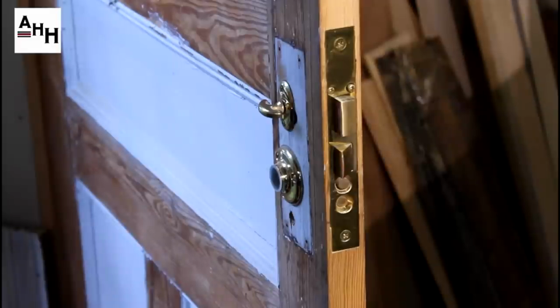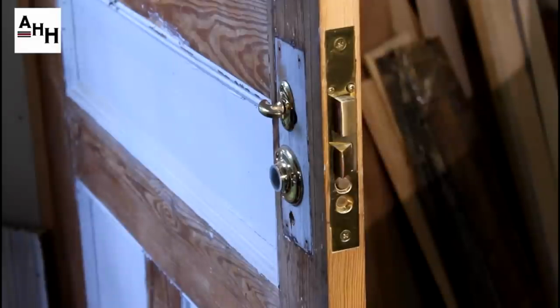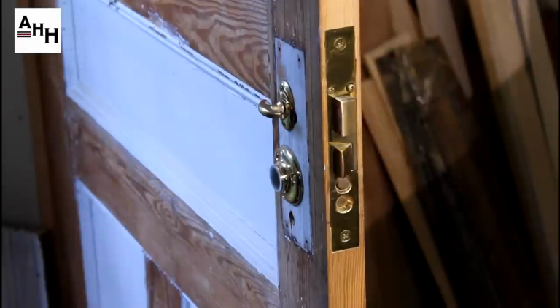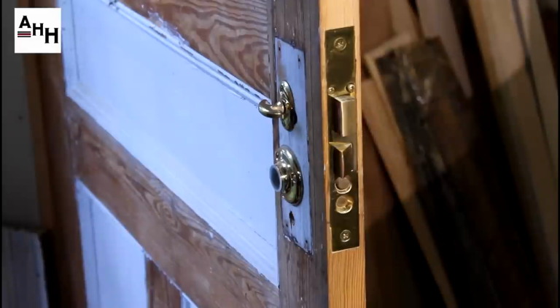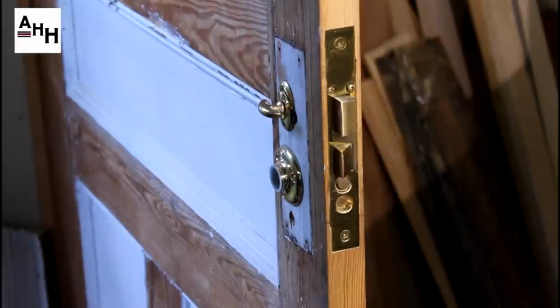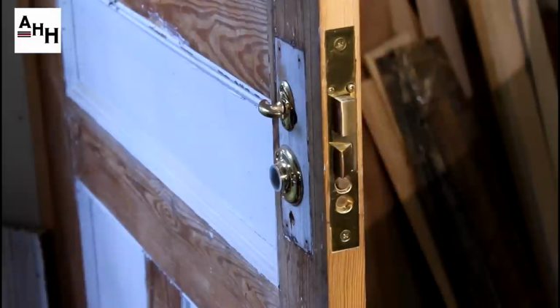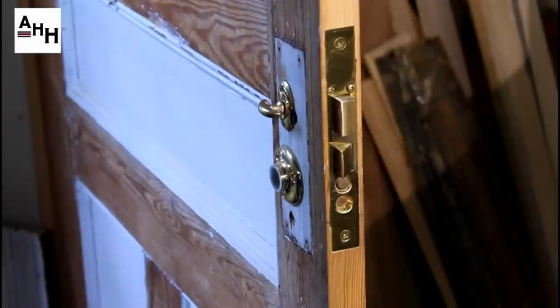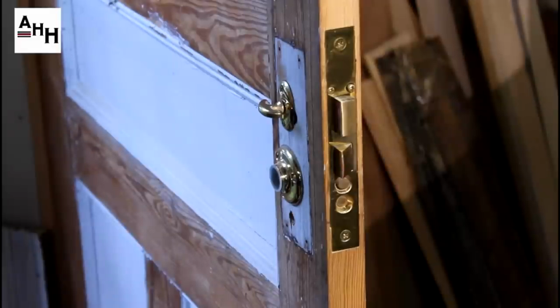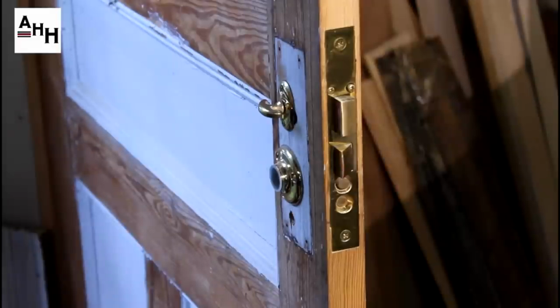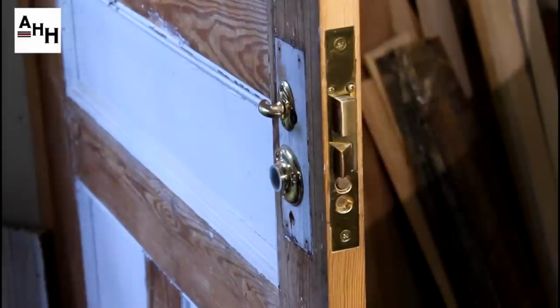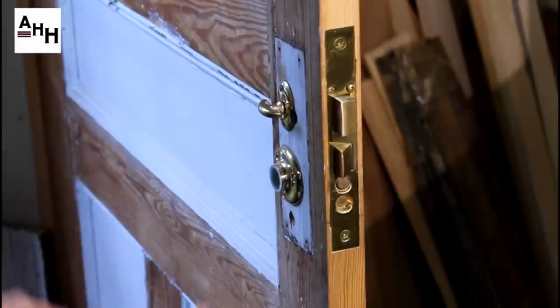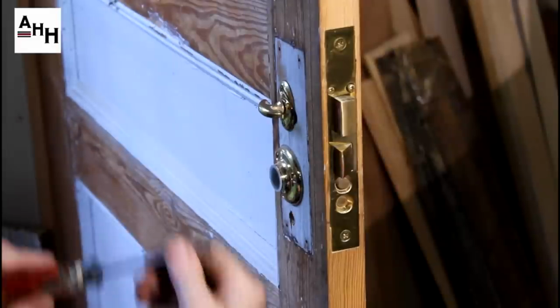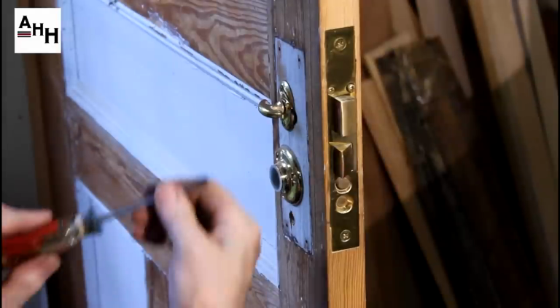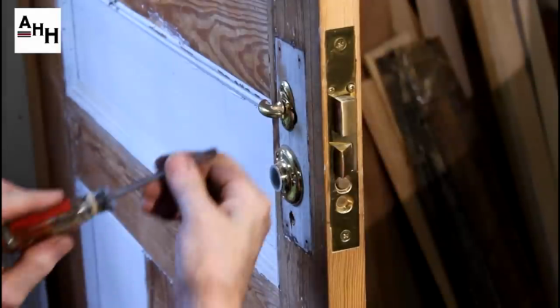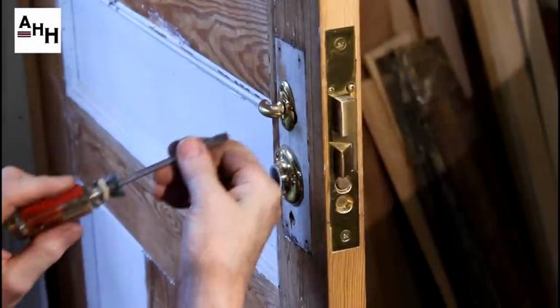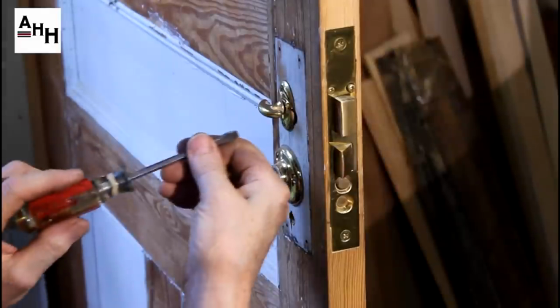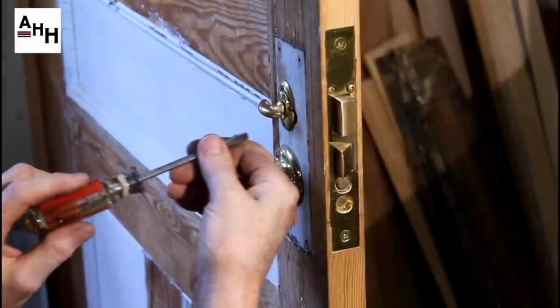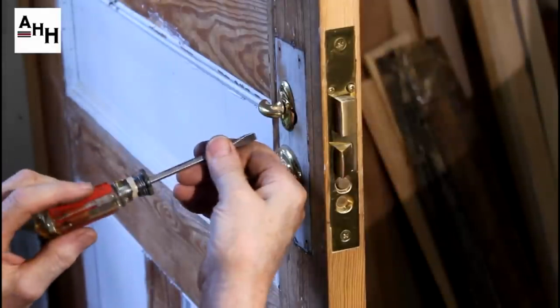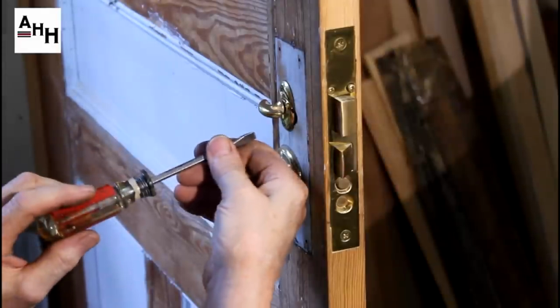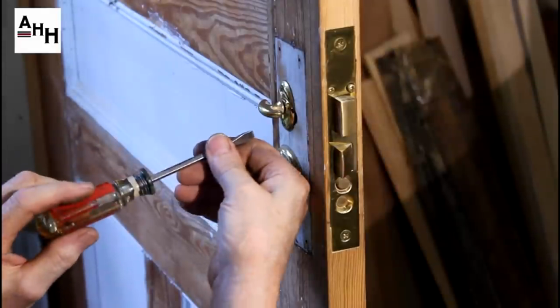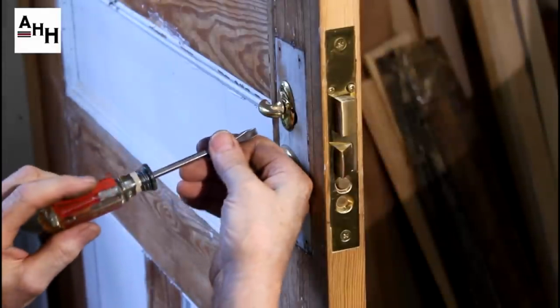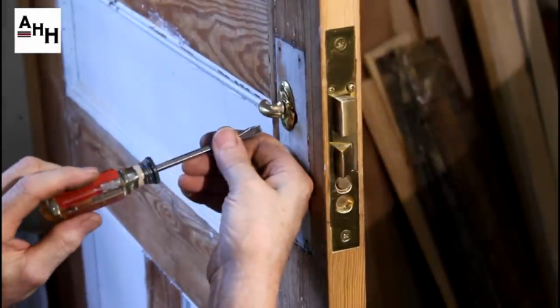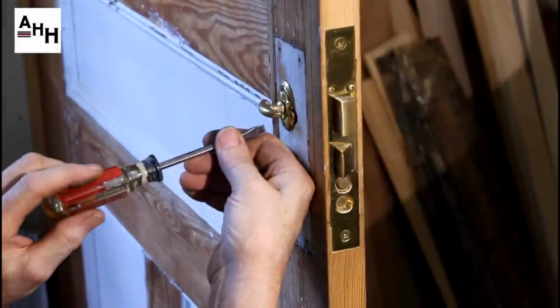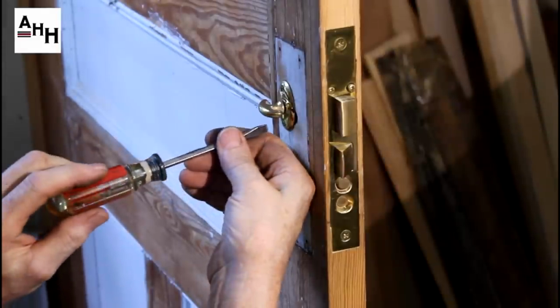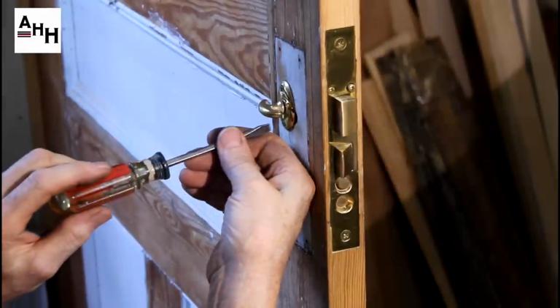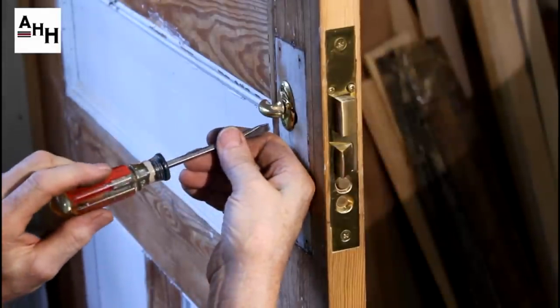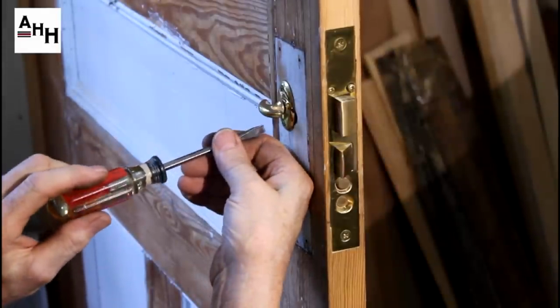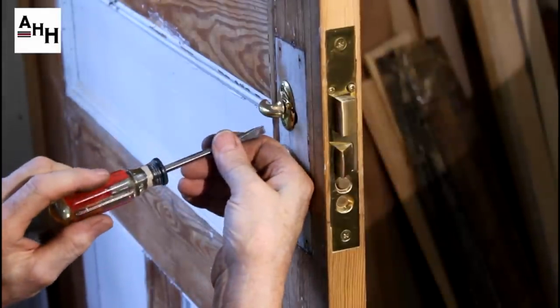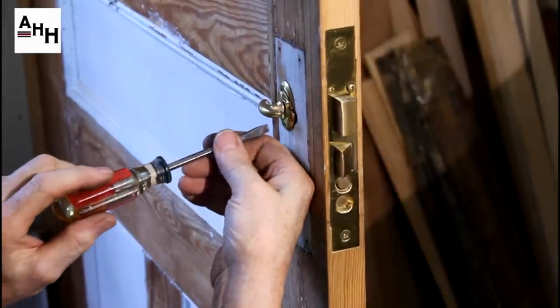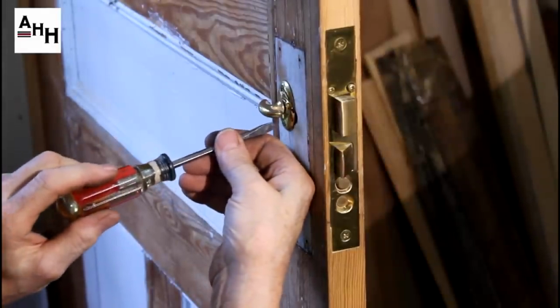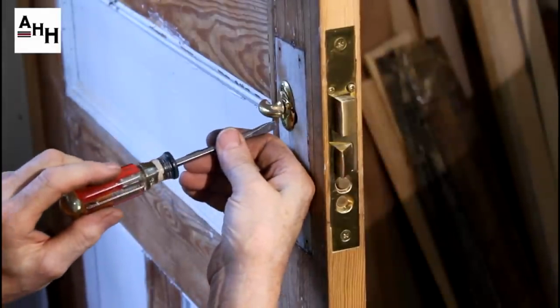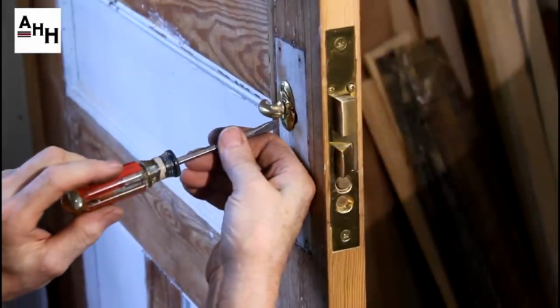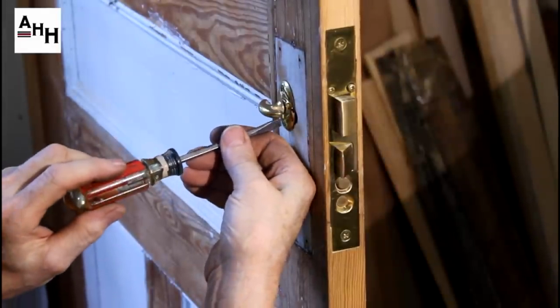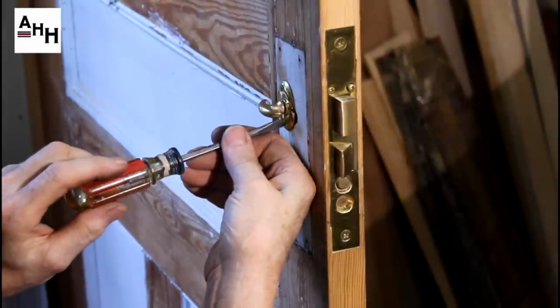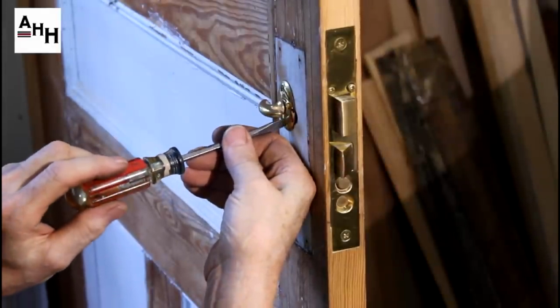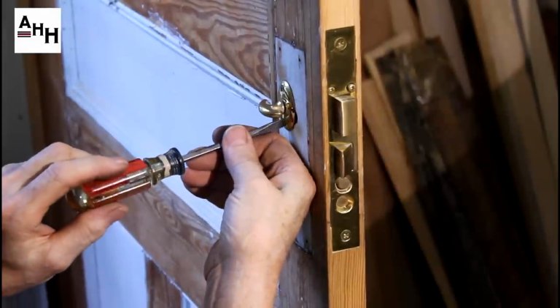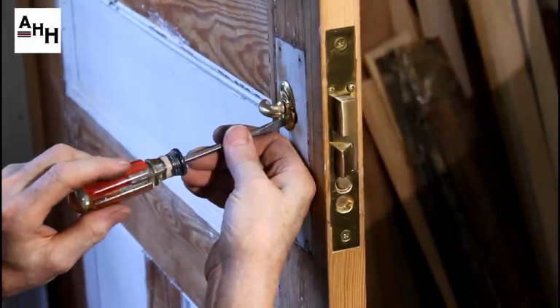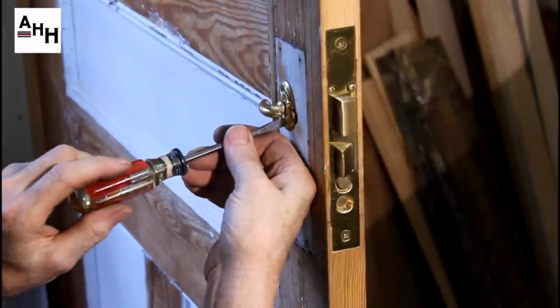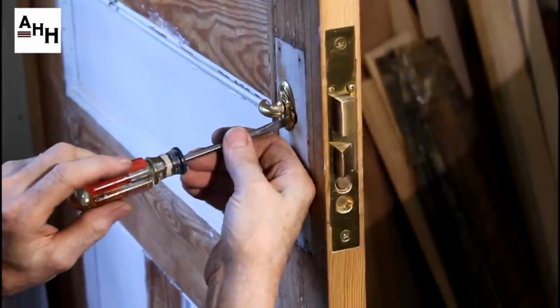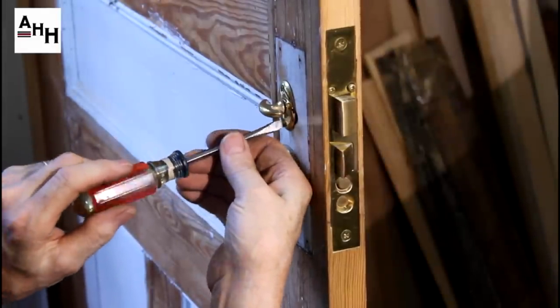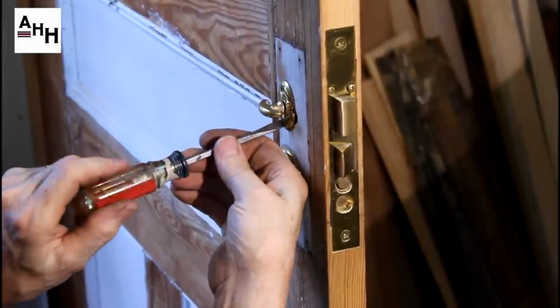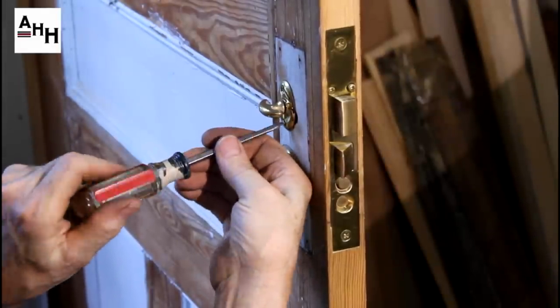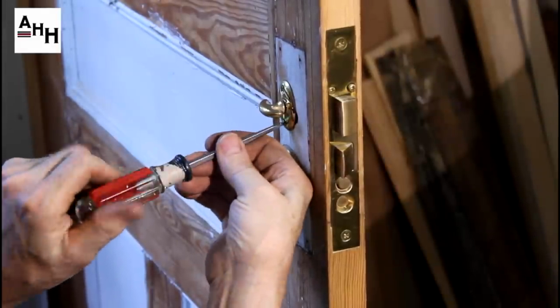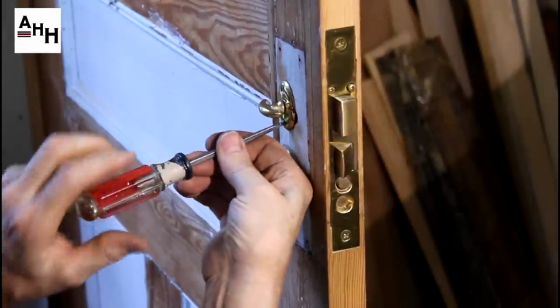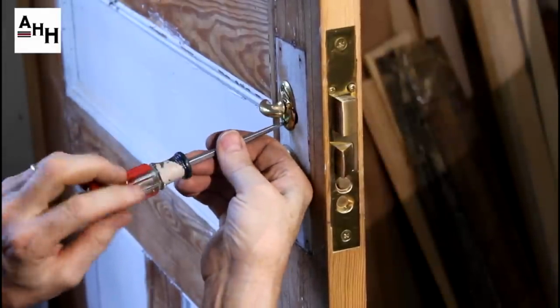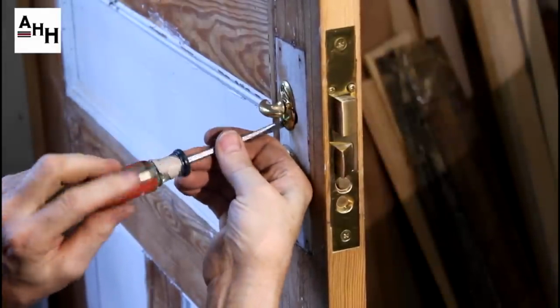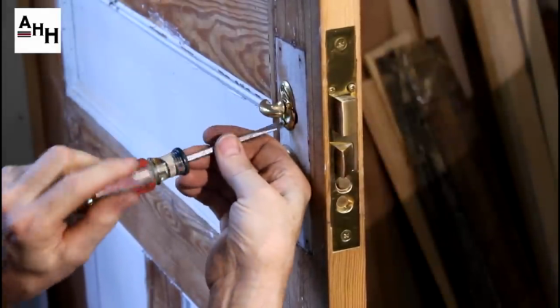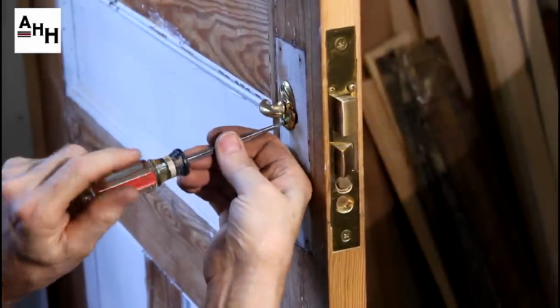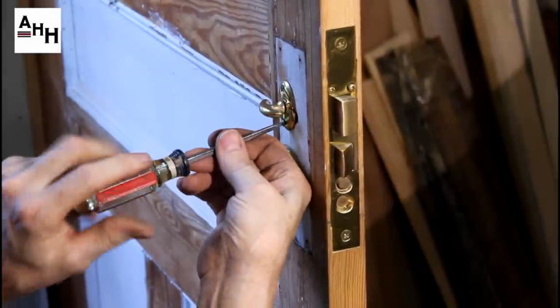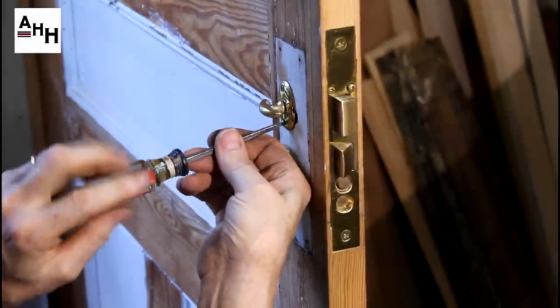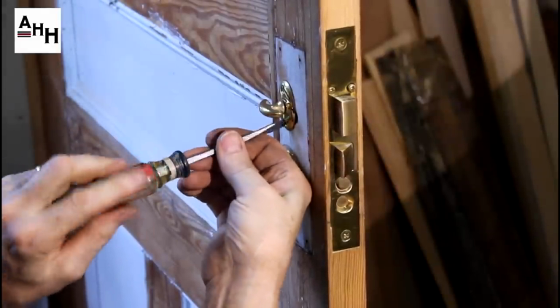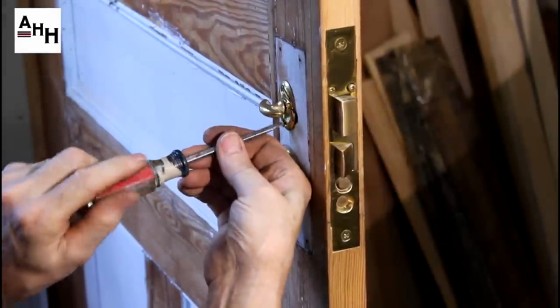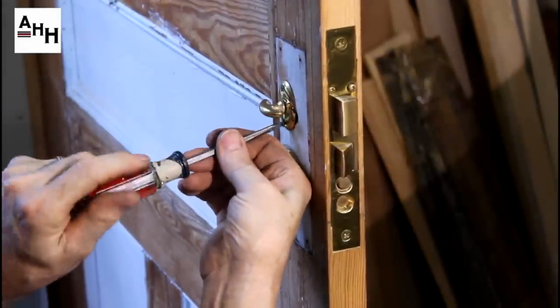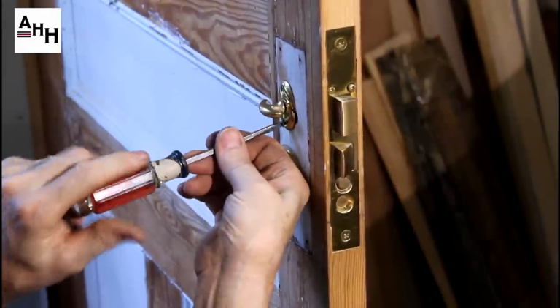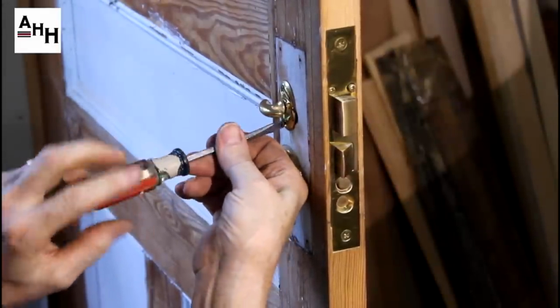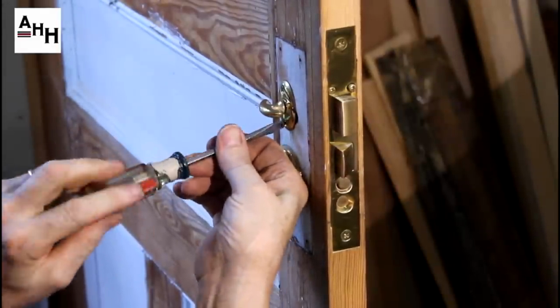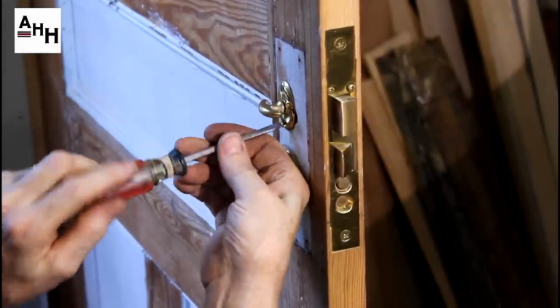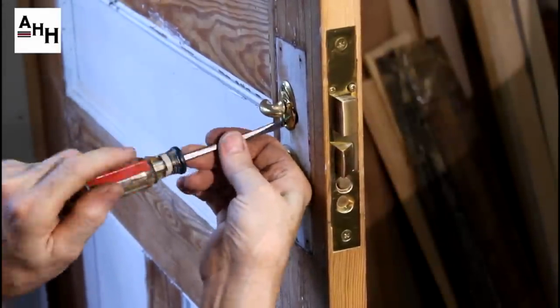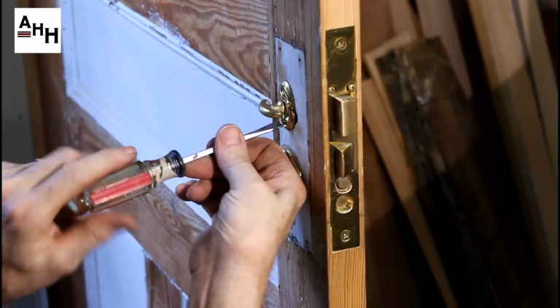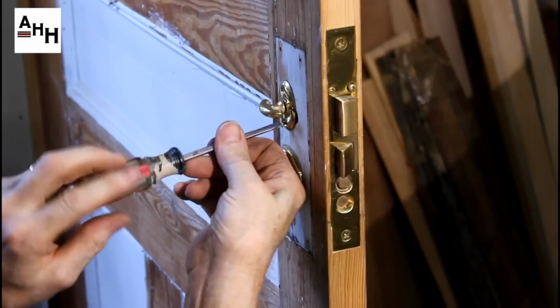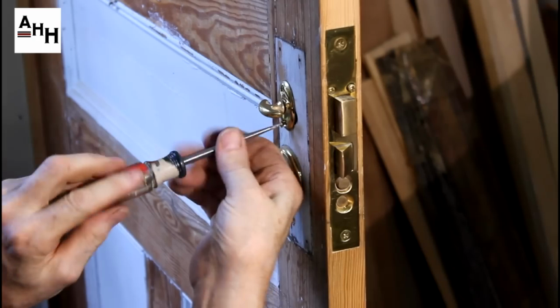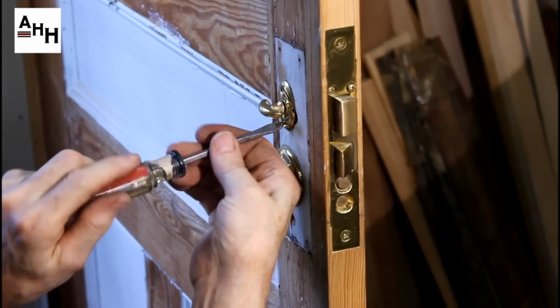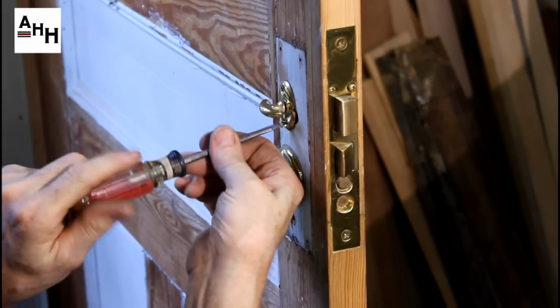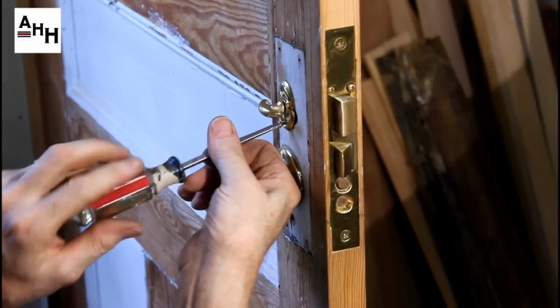The final piece to remove is the thumb turn assembly. To remove, simply remove the two screws on the plate and pull off.